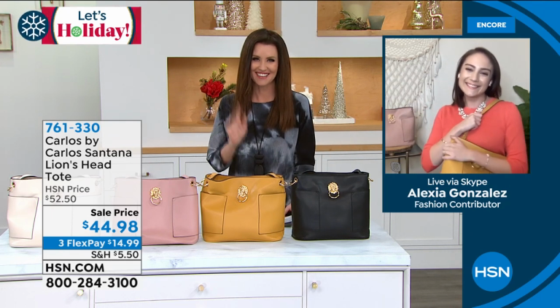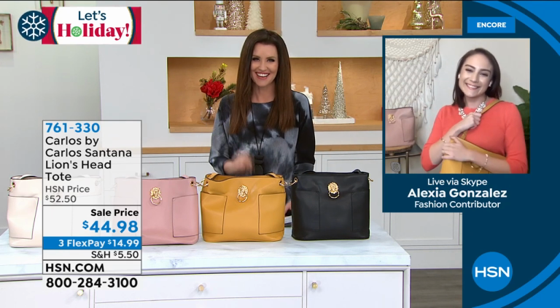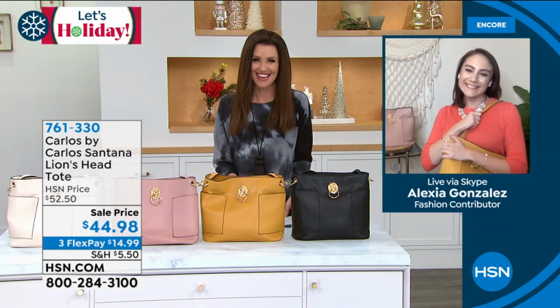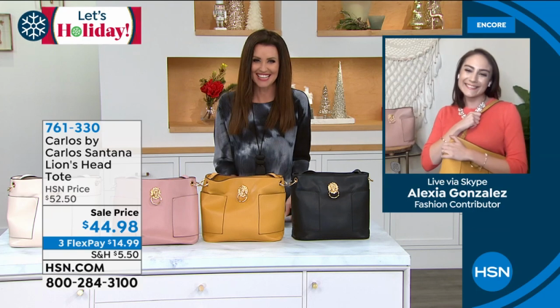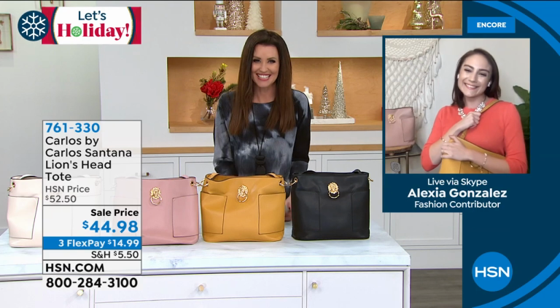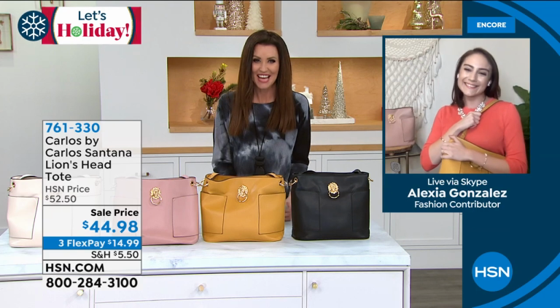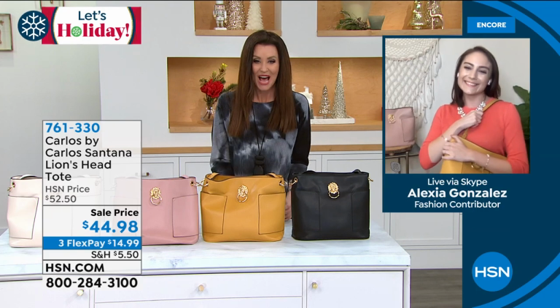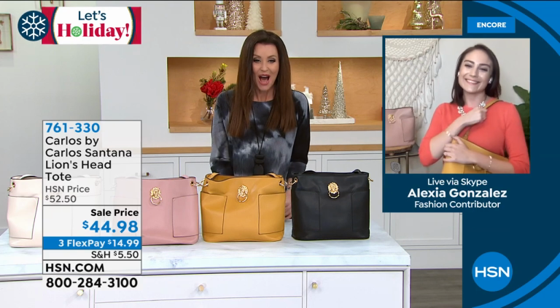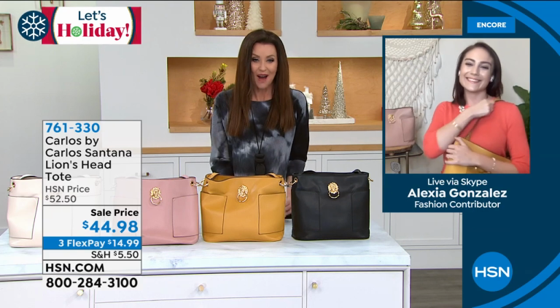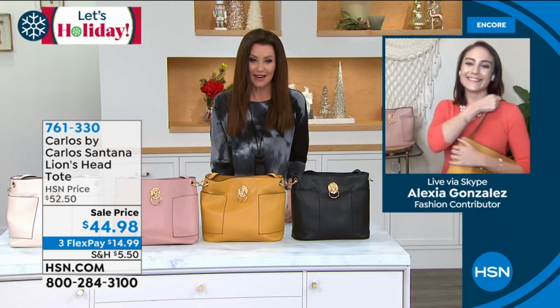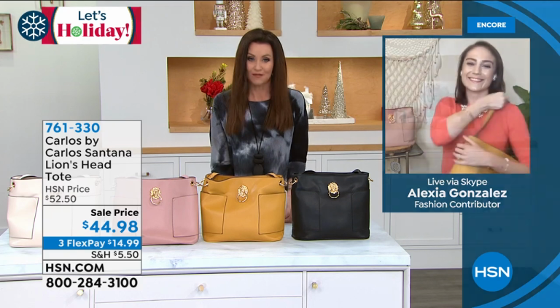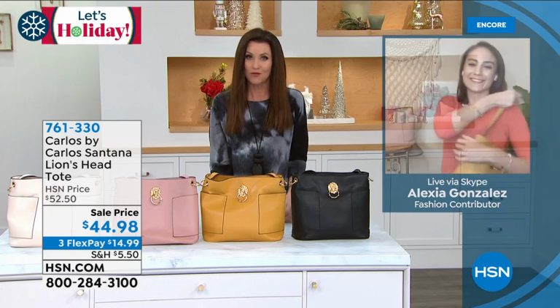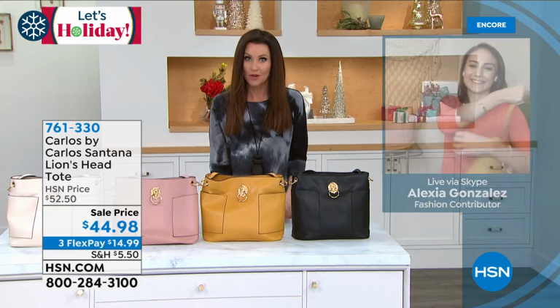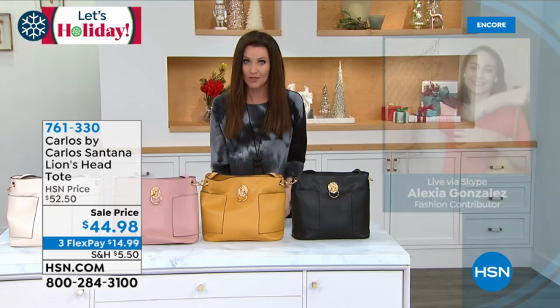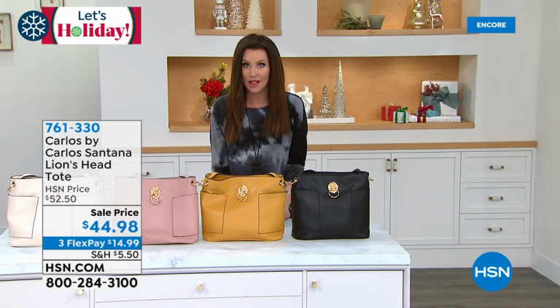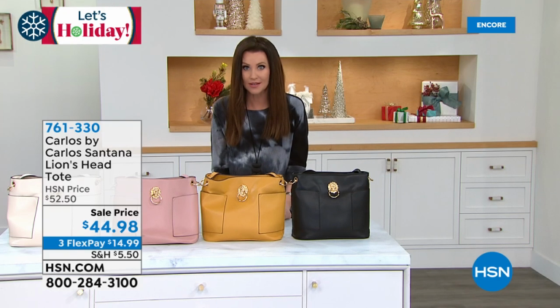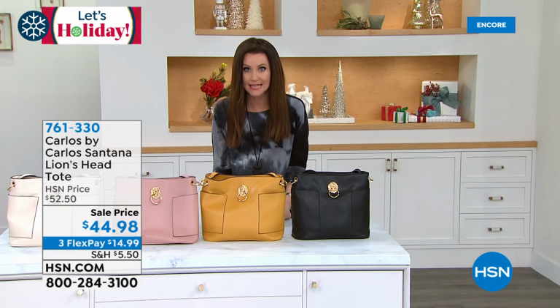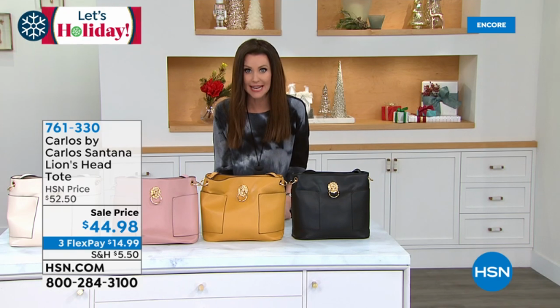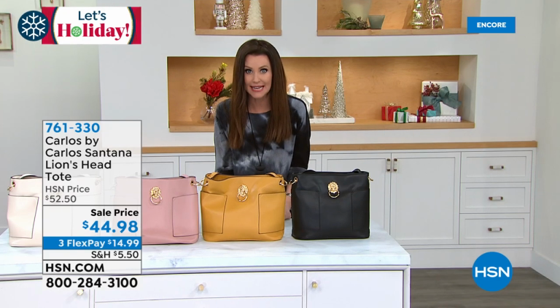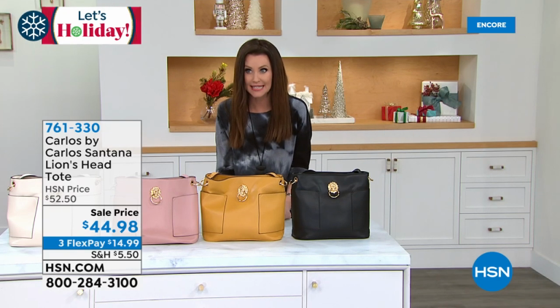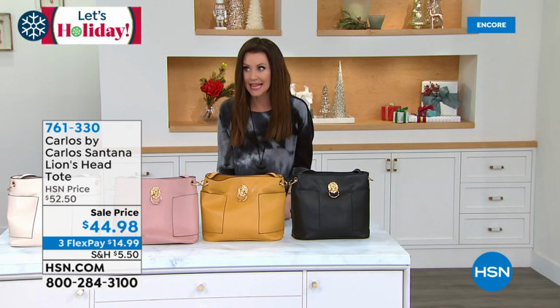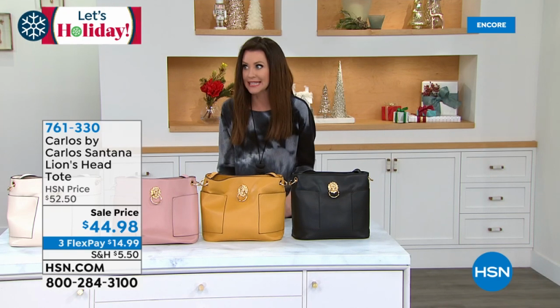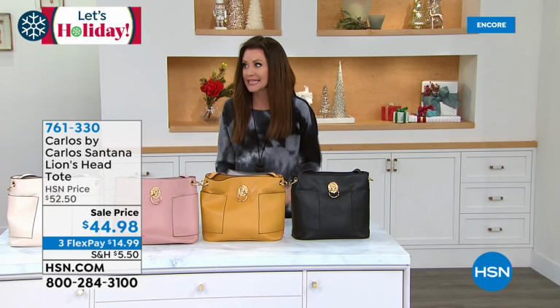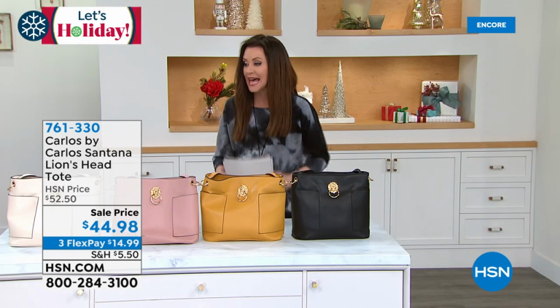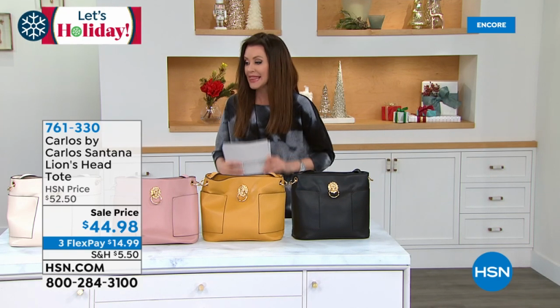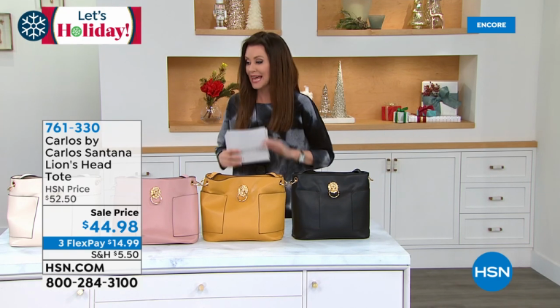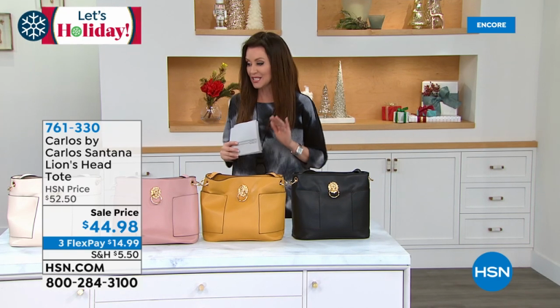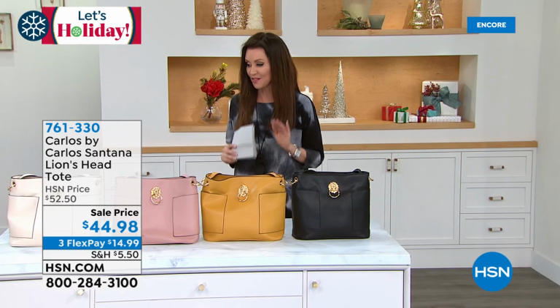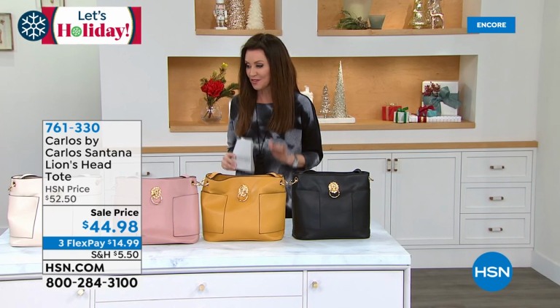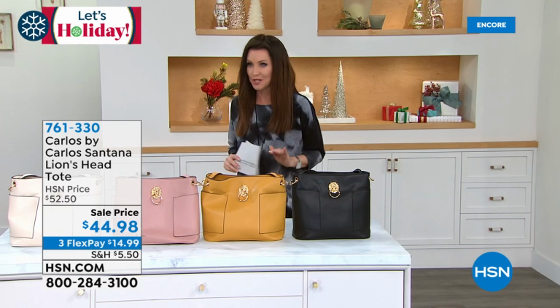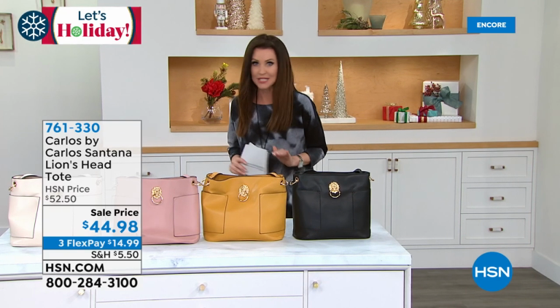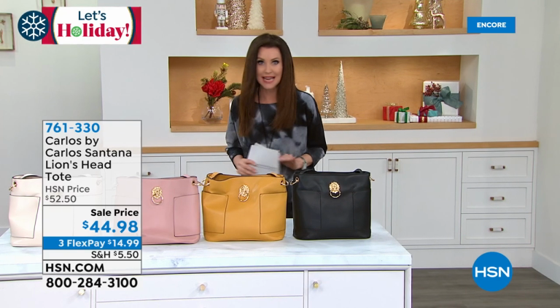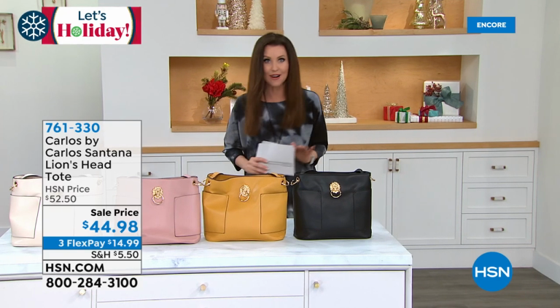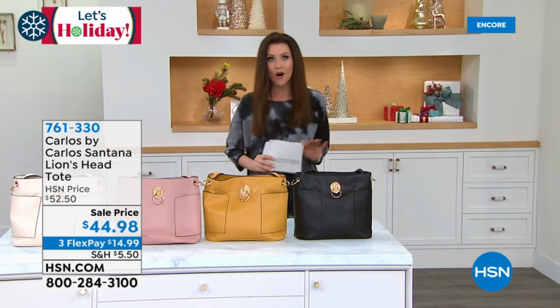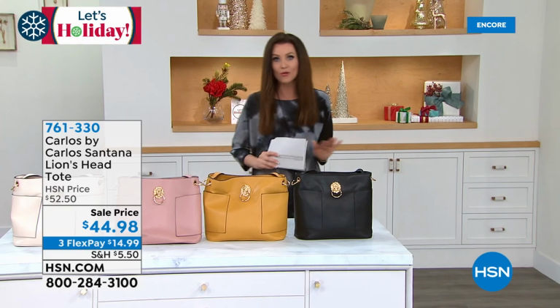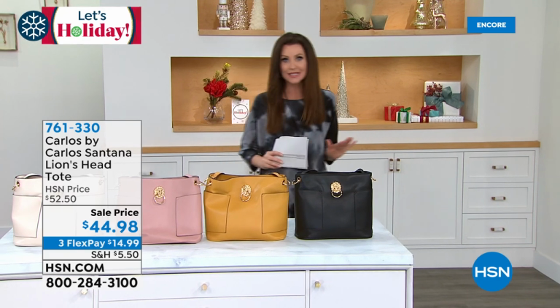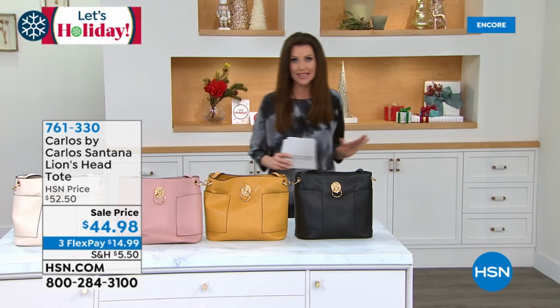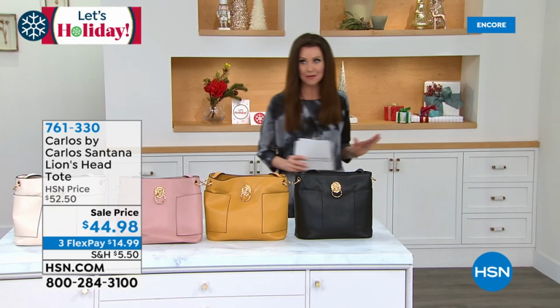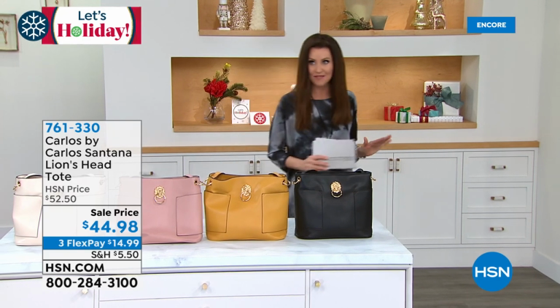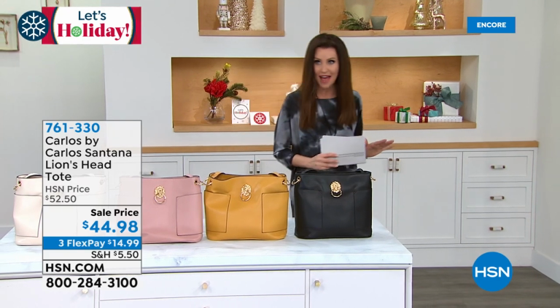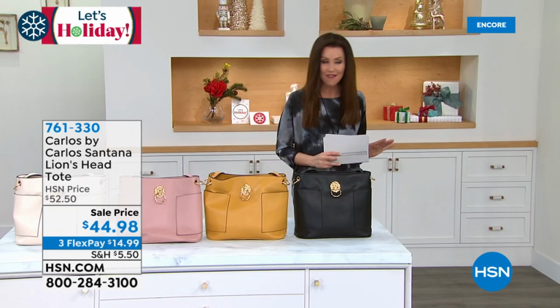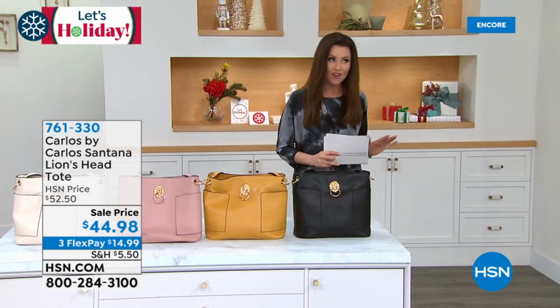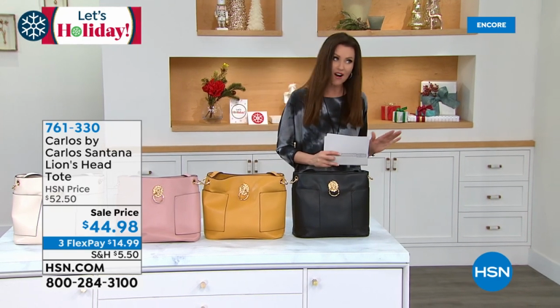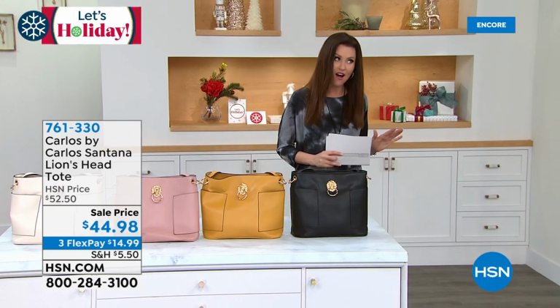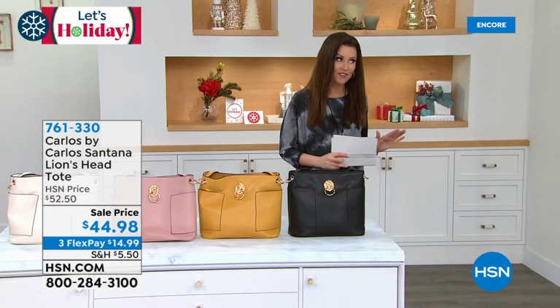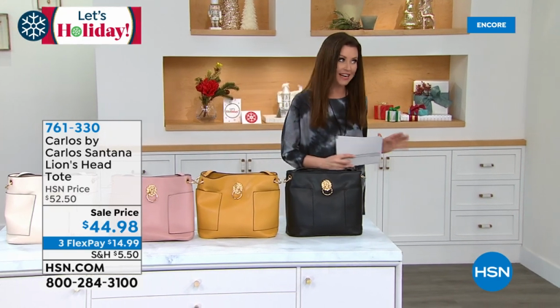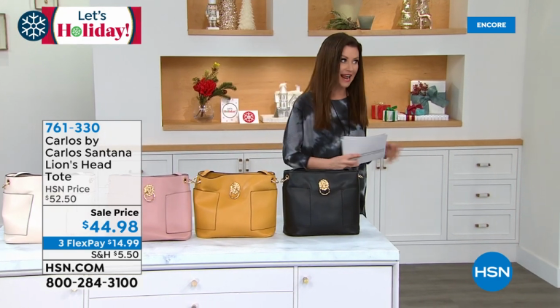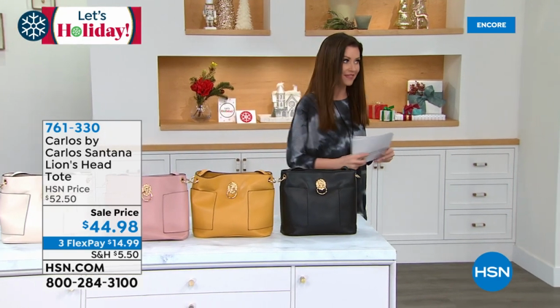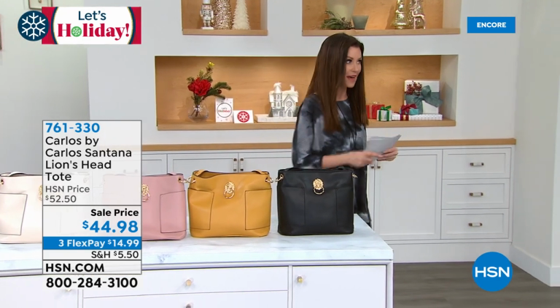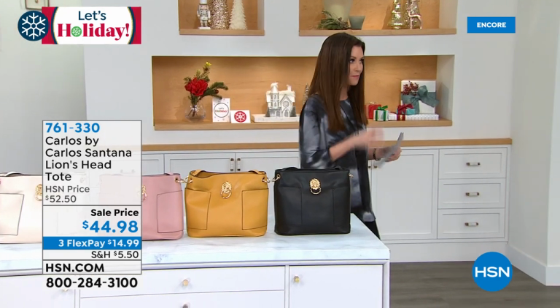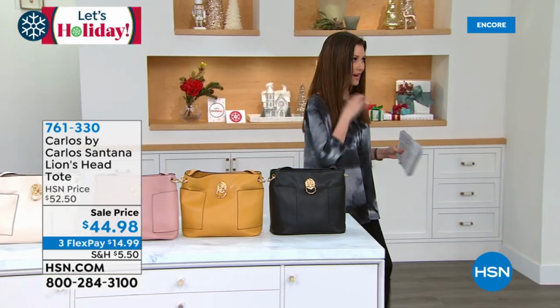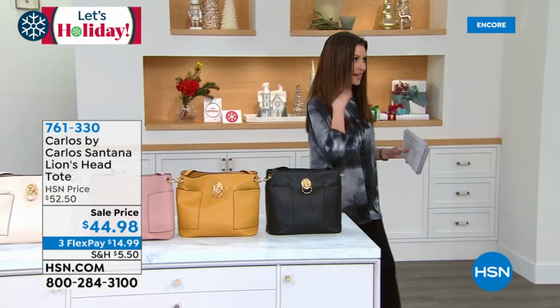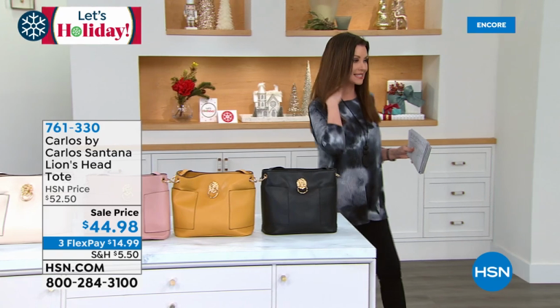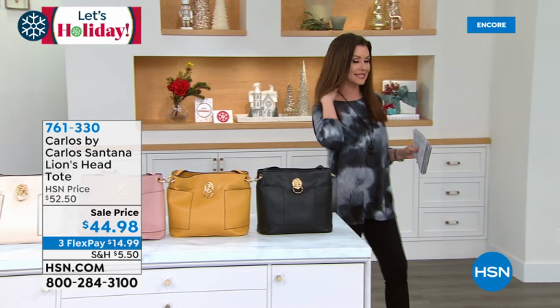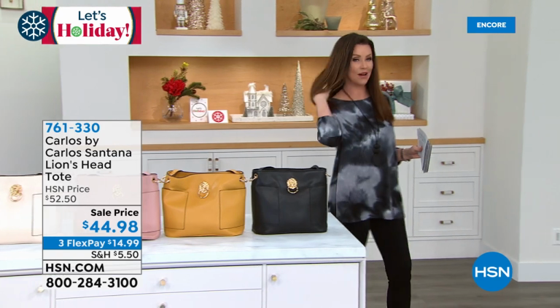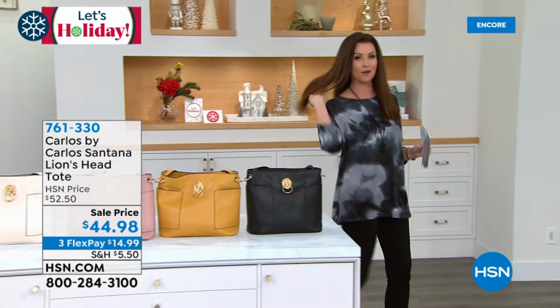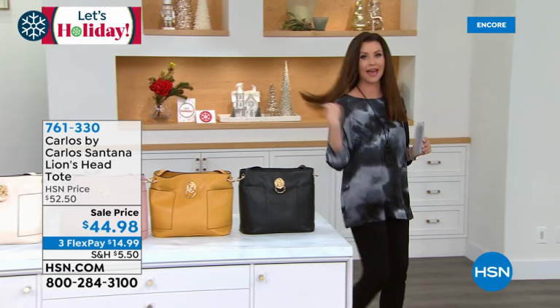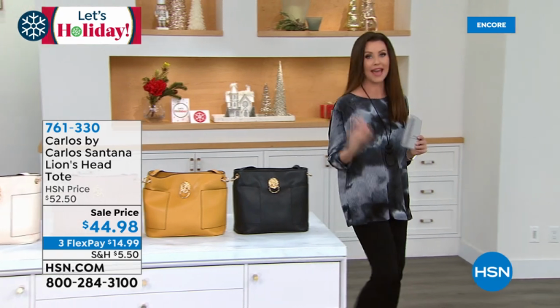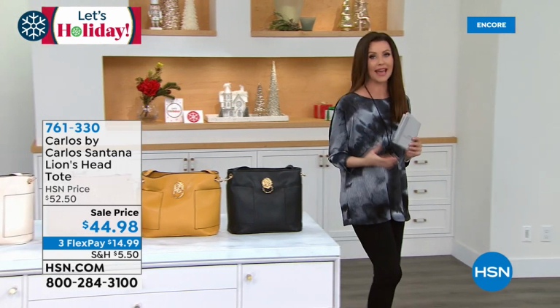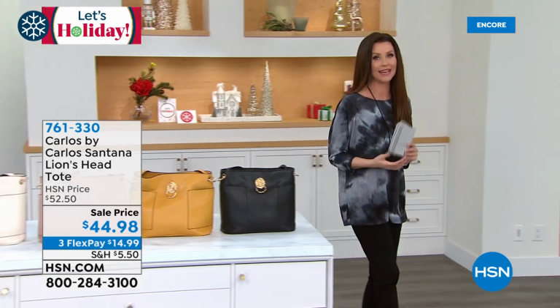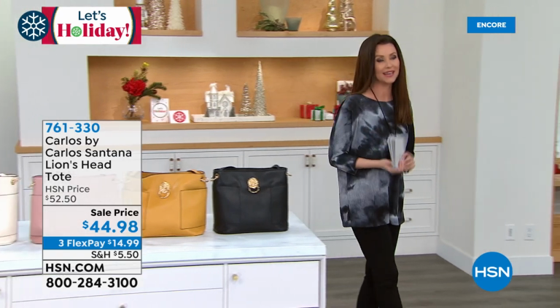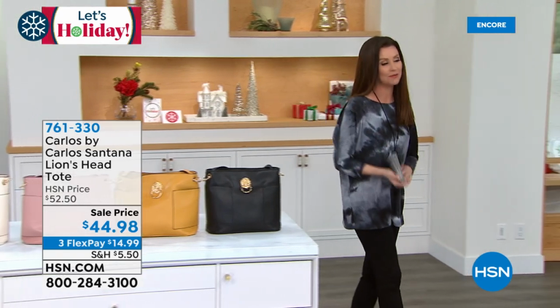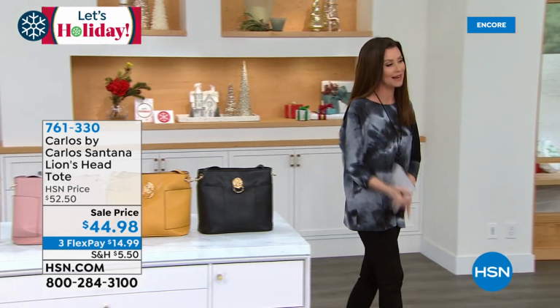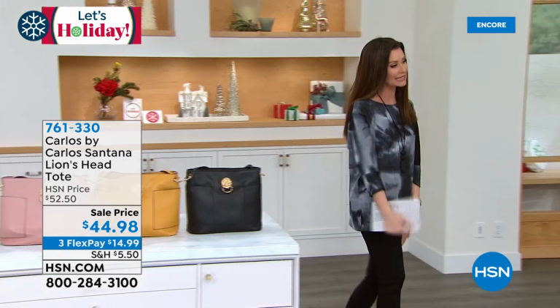$44.98 — that's the first and only time we've ever offered it at that price.